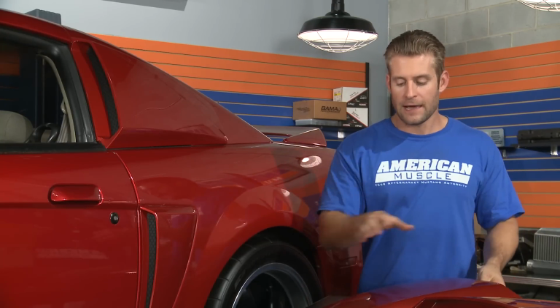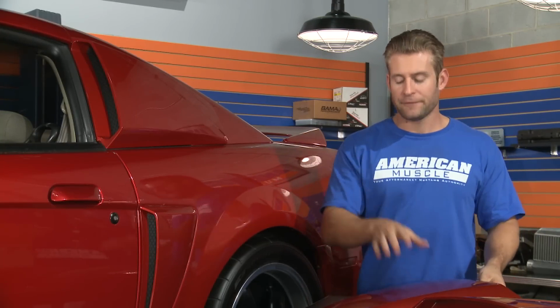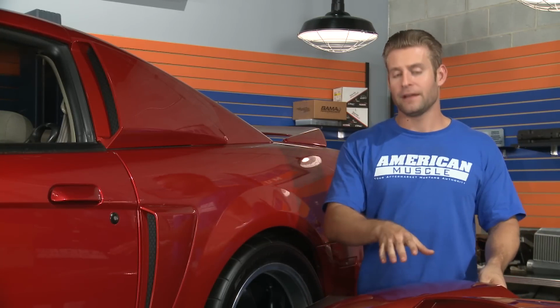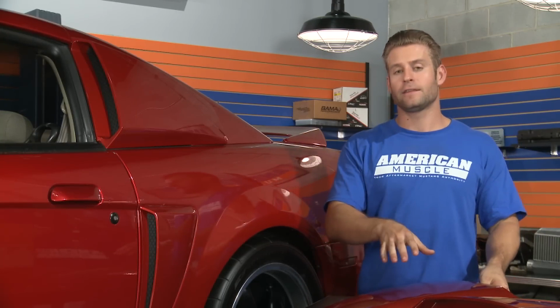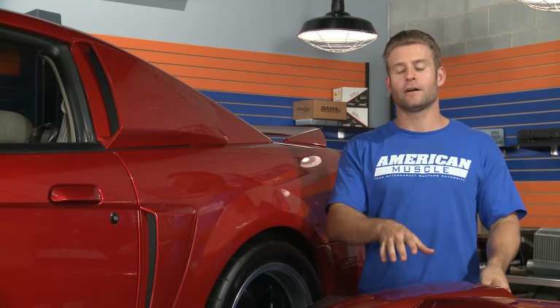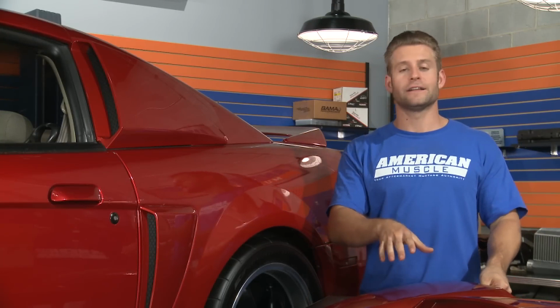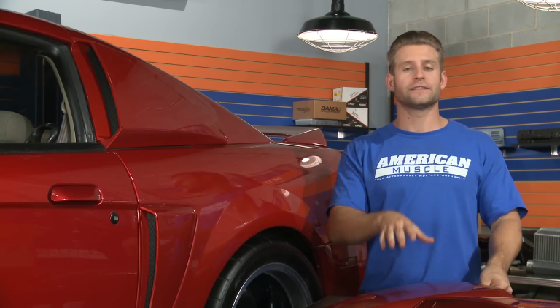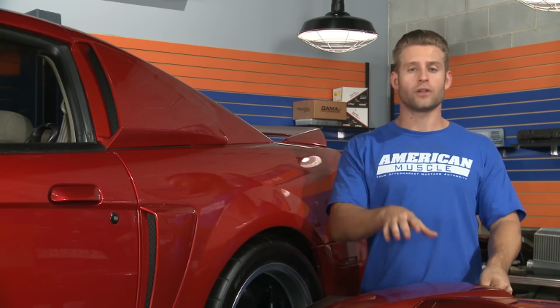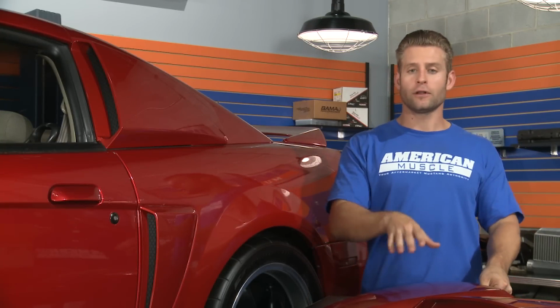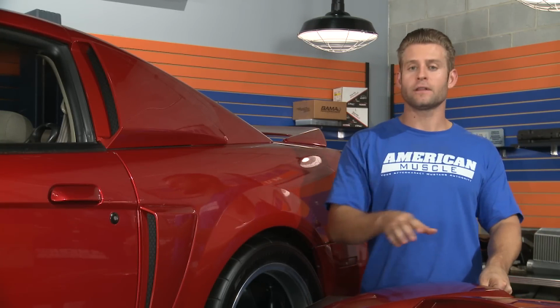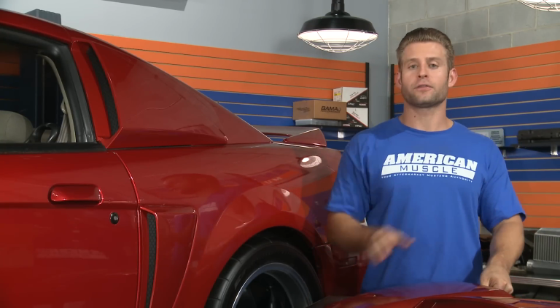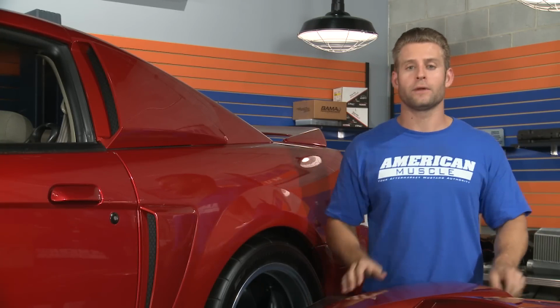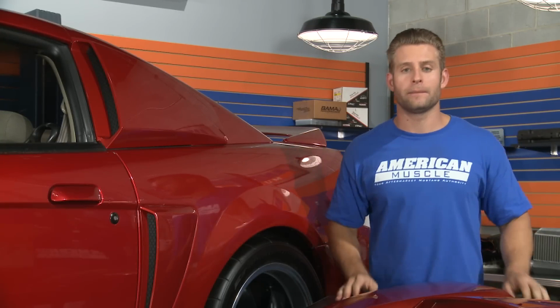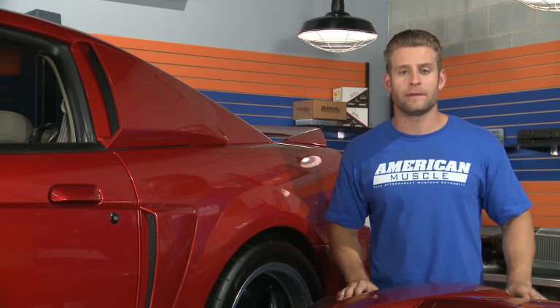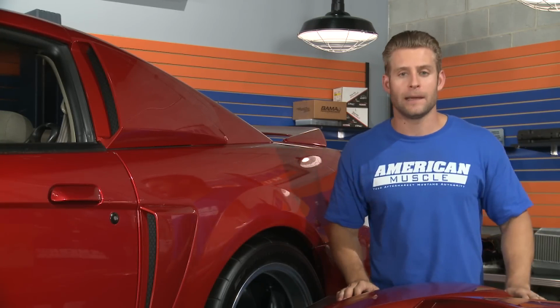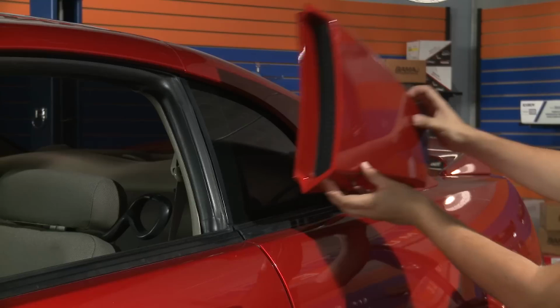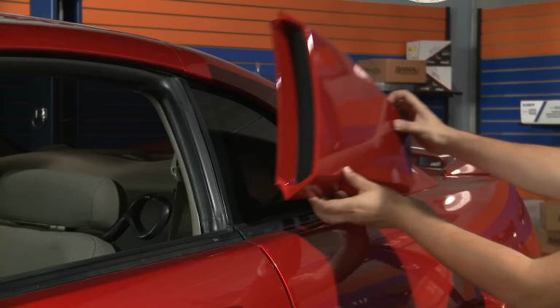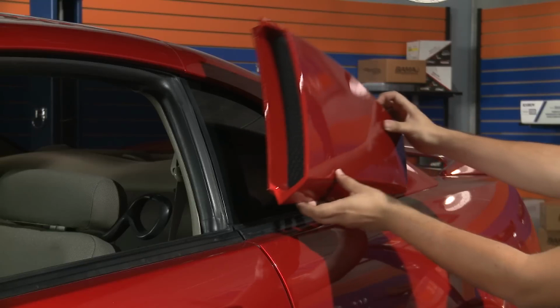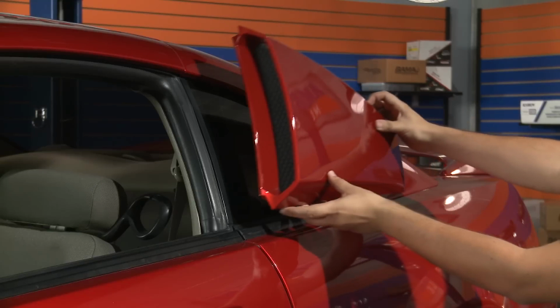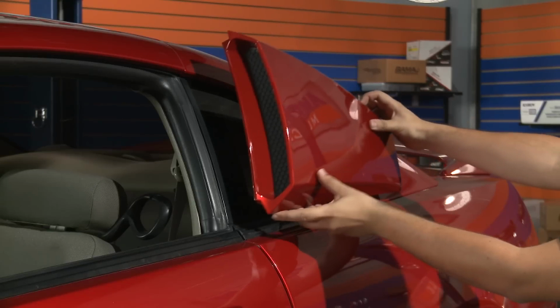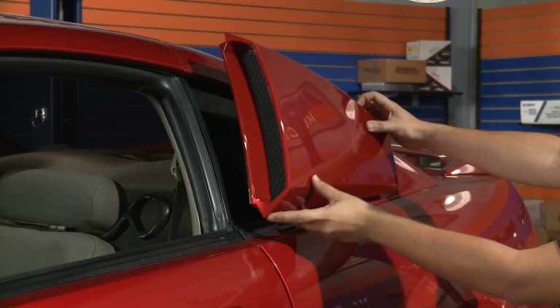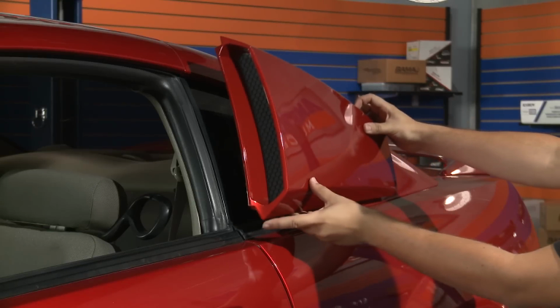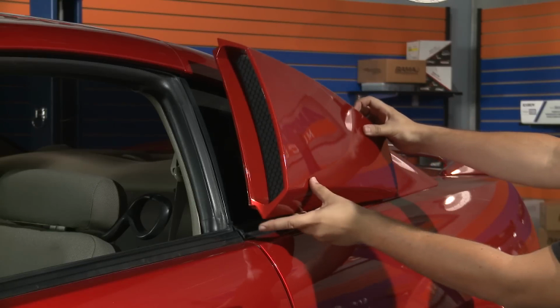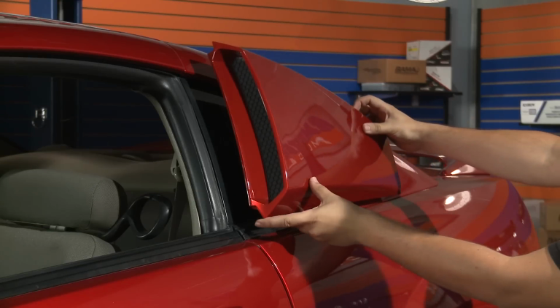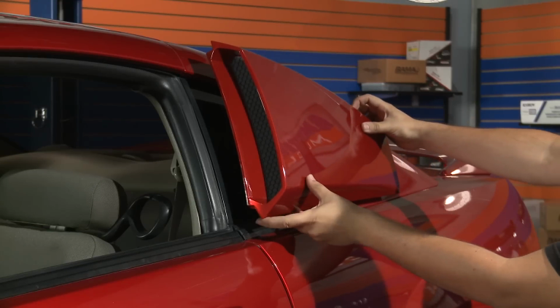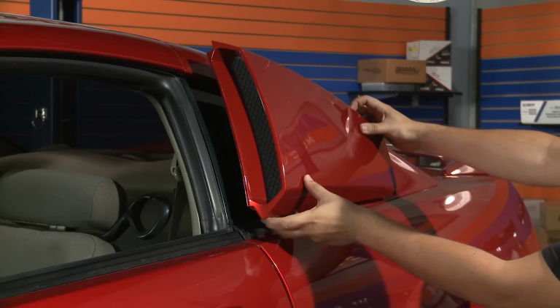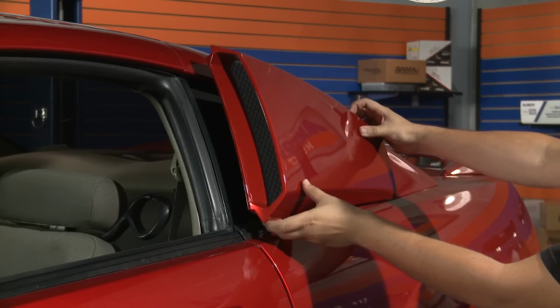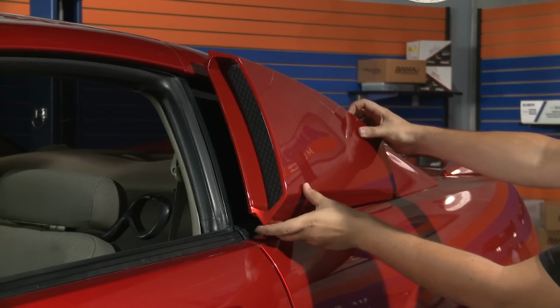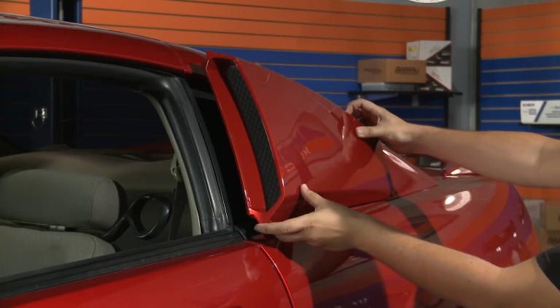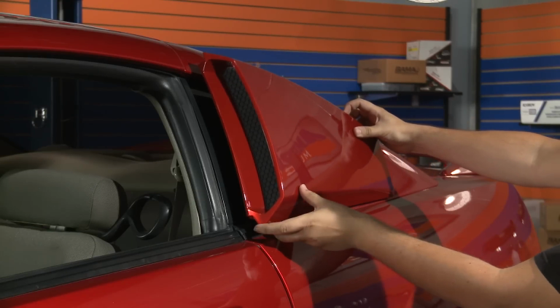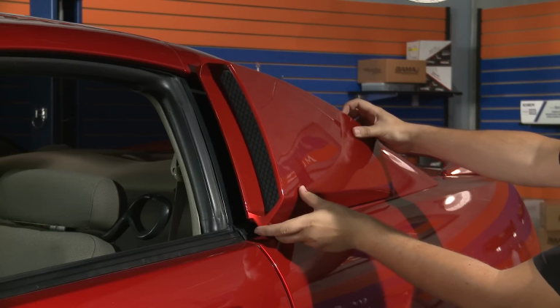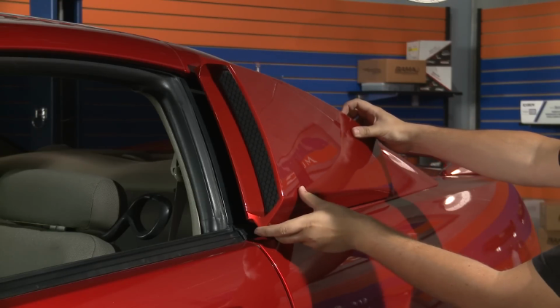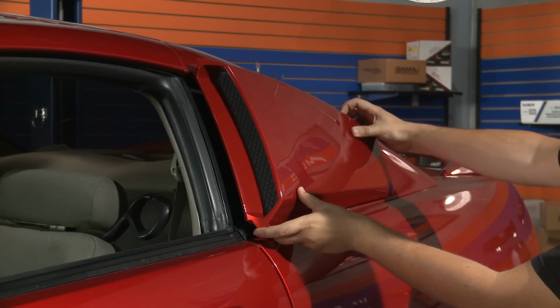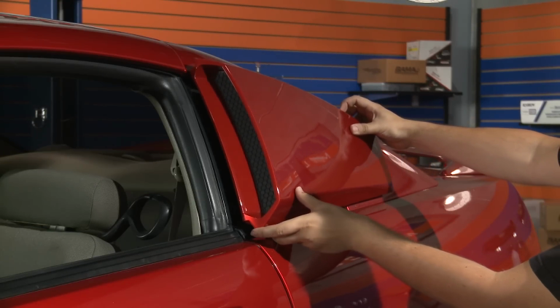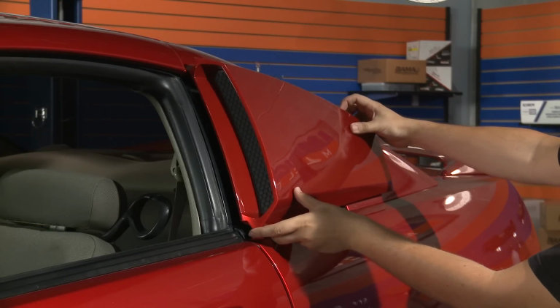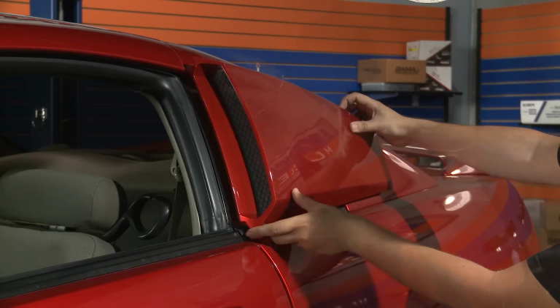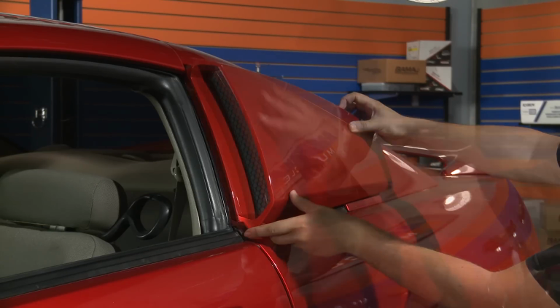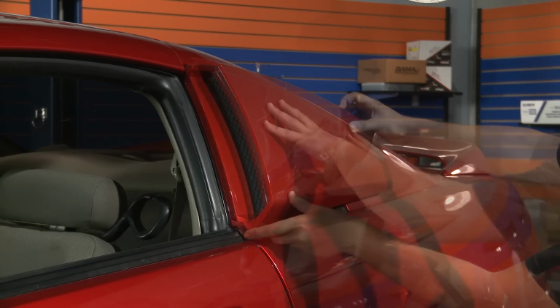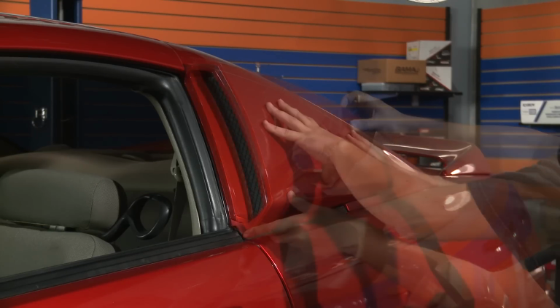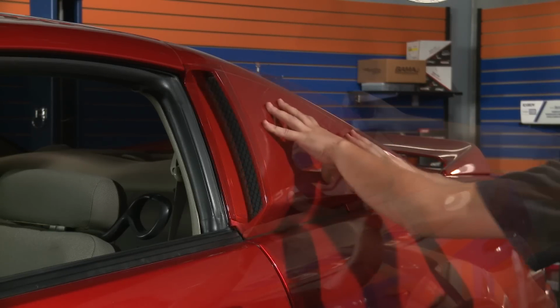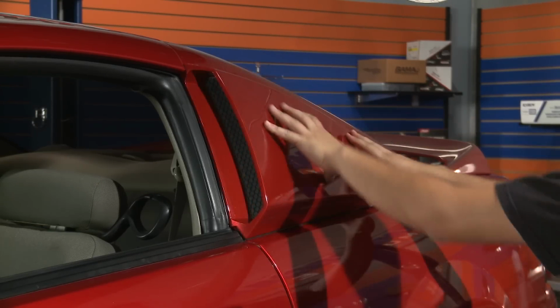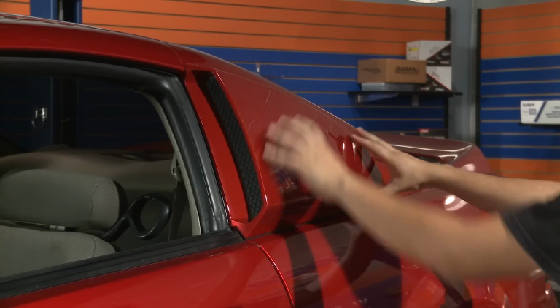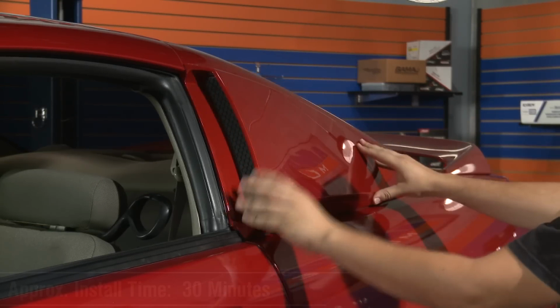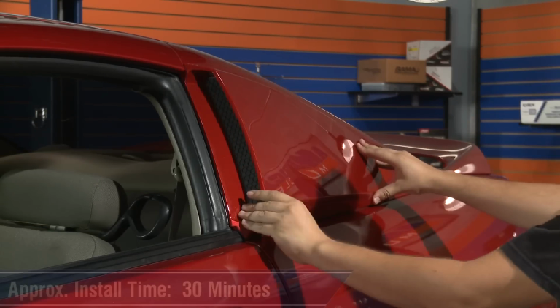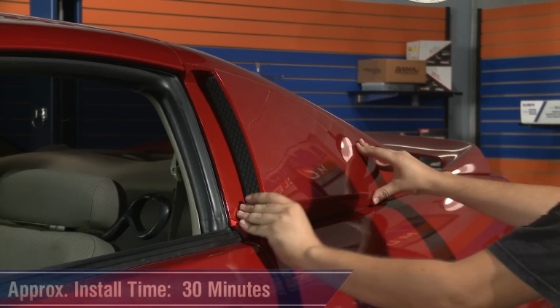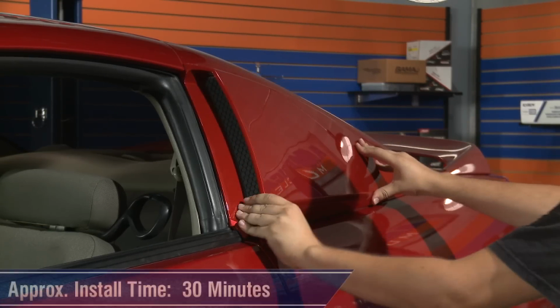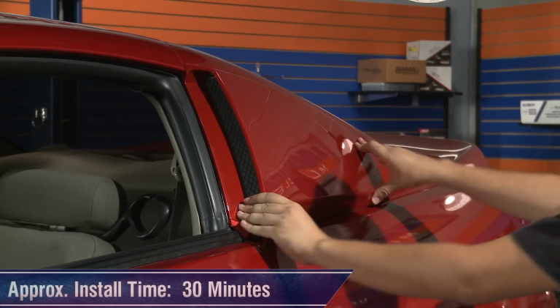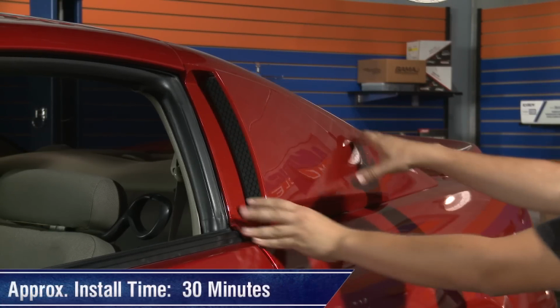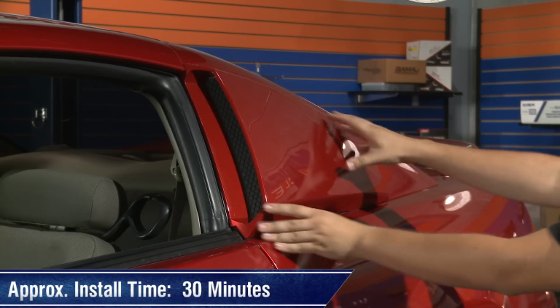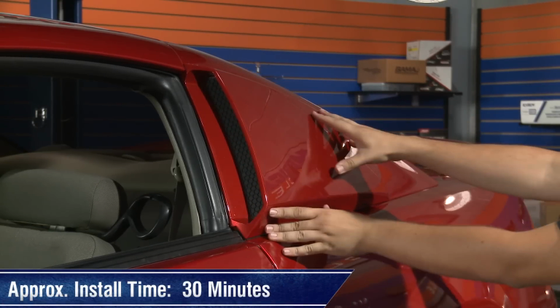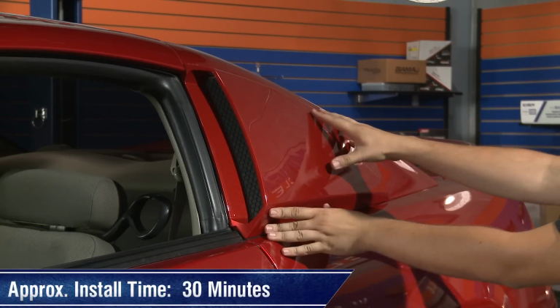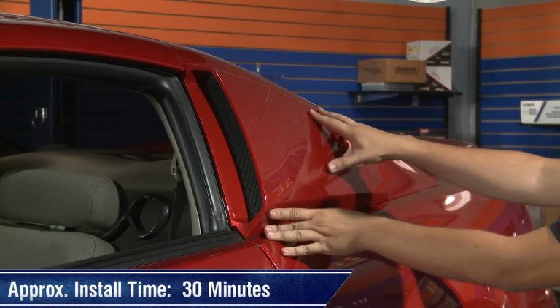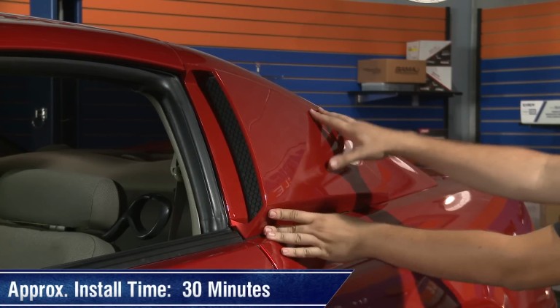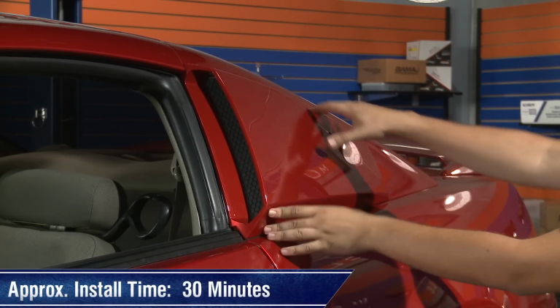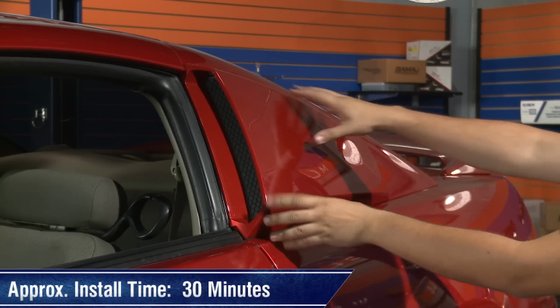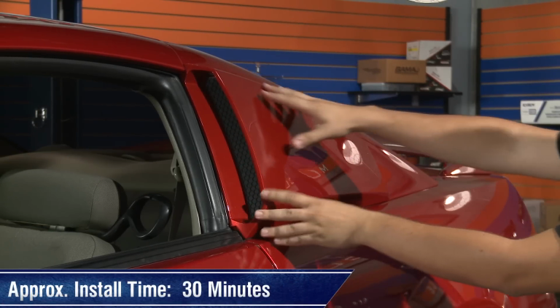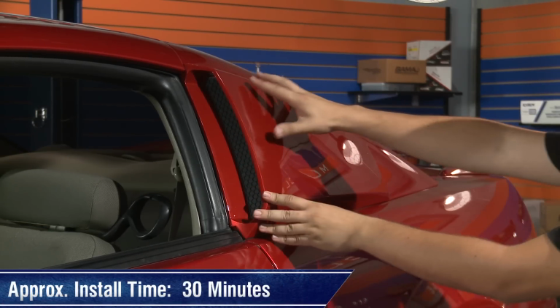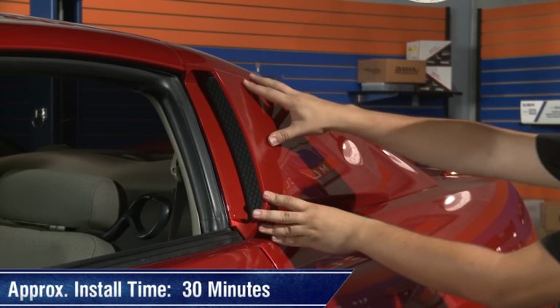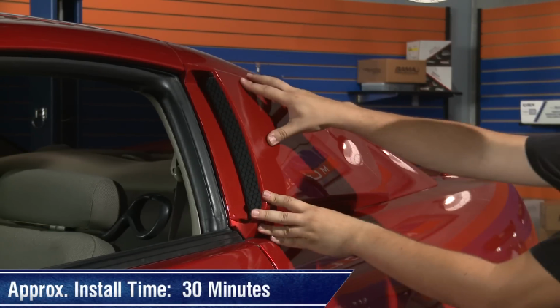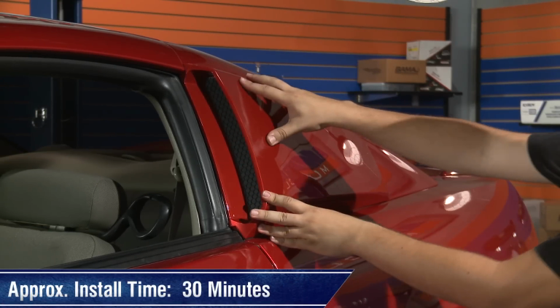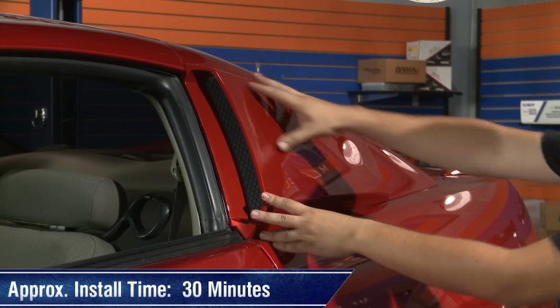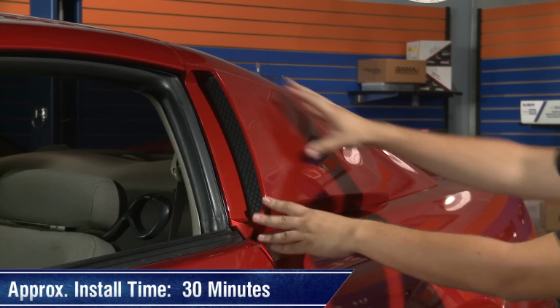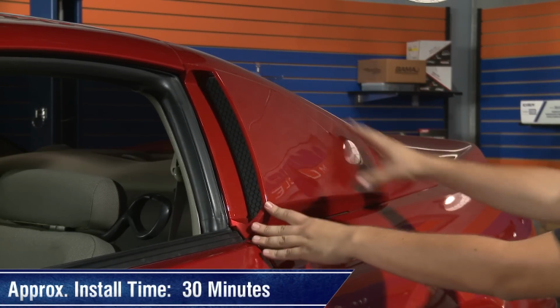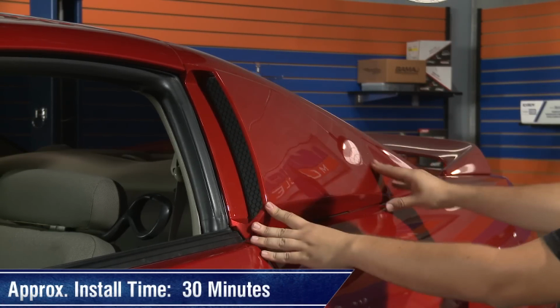After you get done applying the 3M tape, go ahead and adhere the louver to the side of your car, and that's it — this entire process should take you no more than 30 minutes.